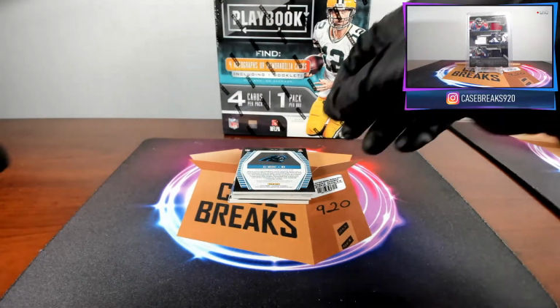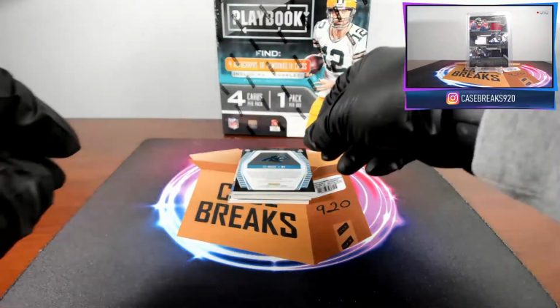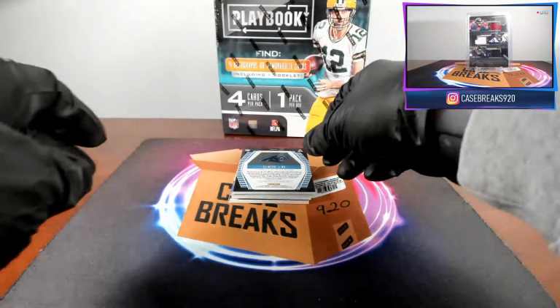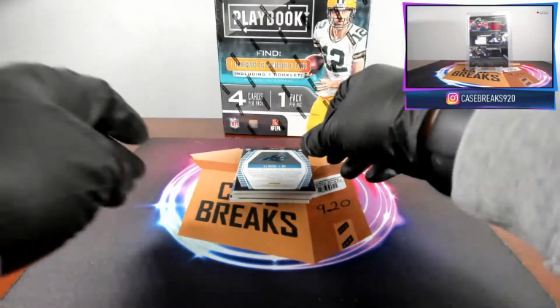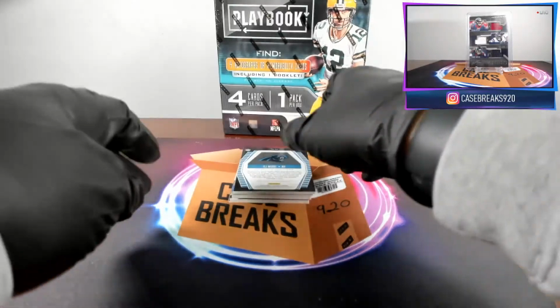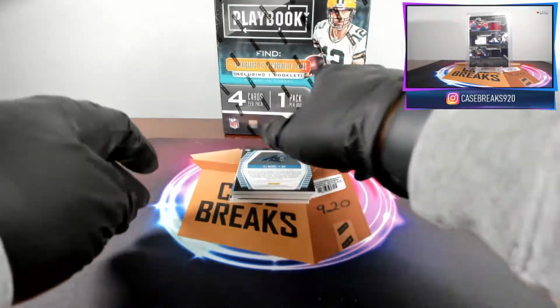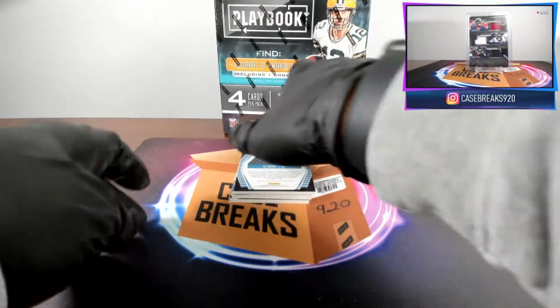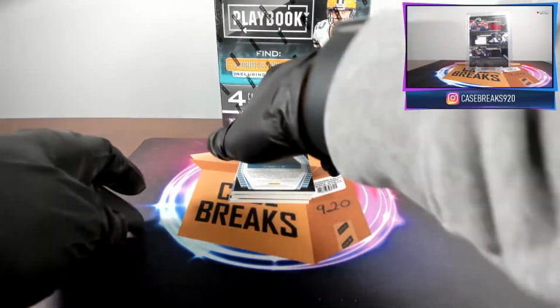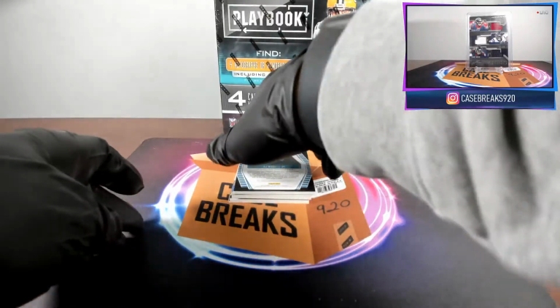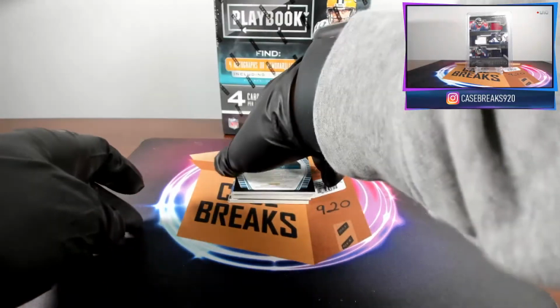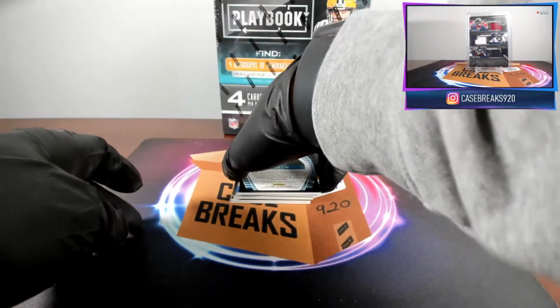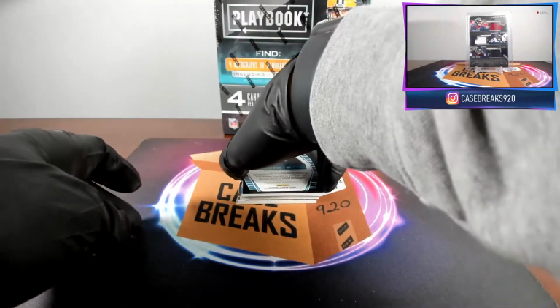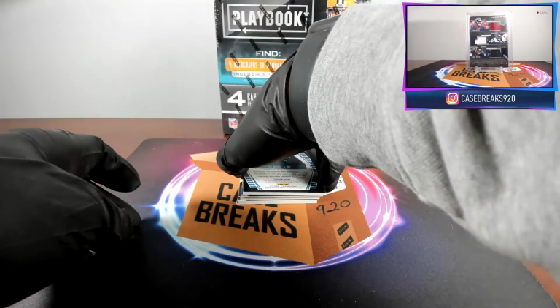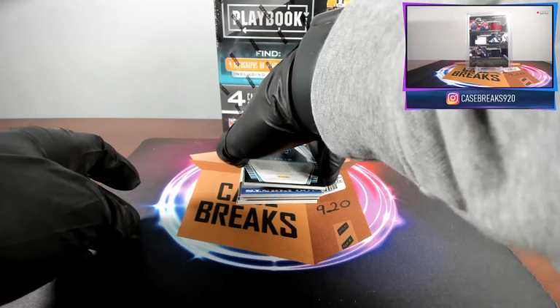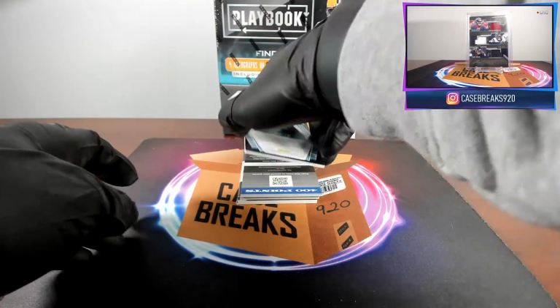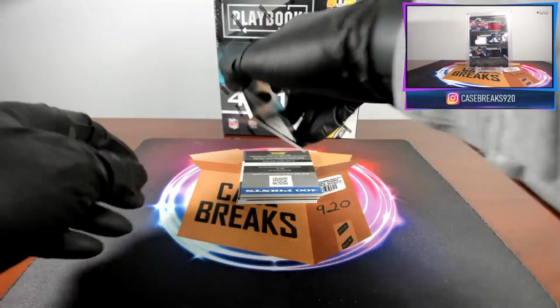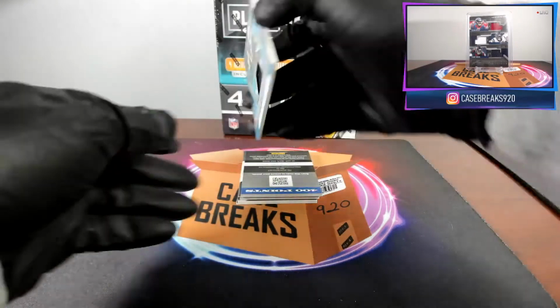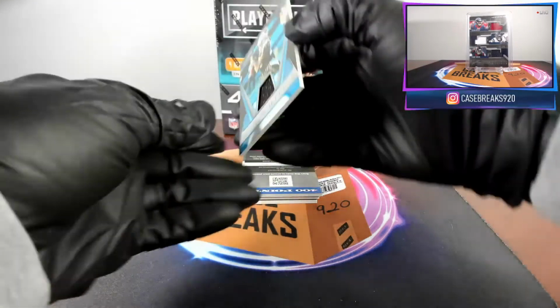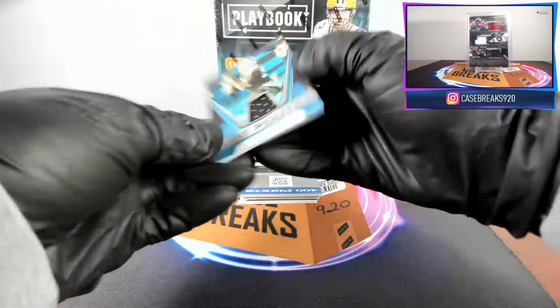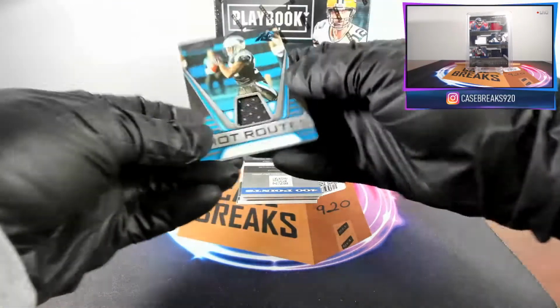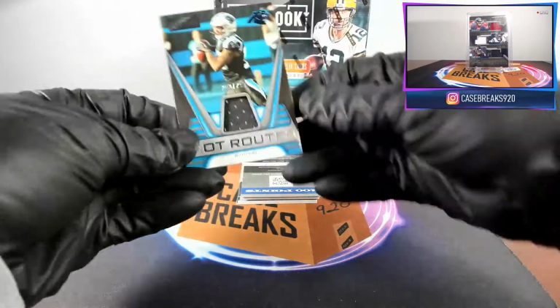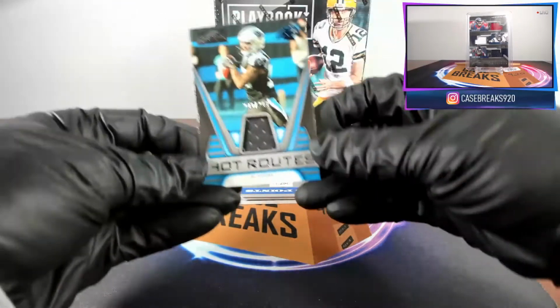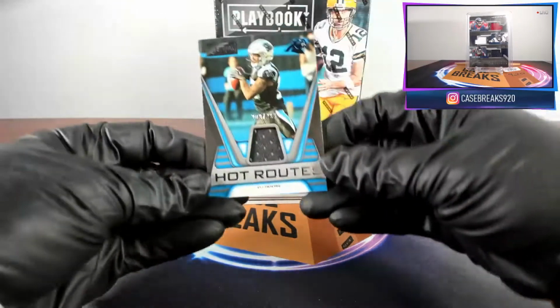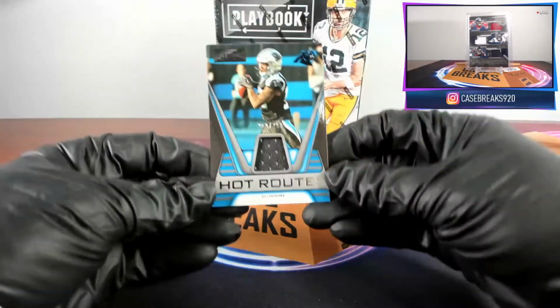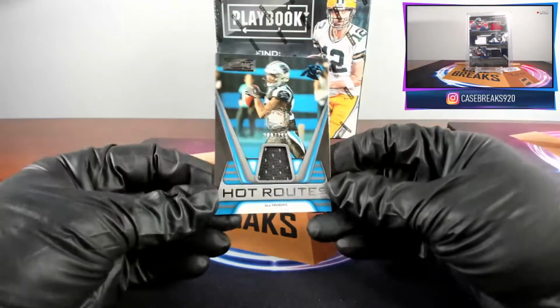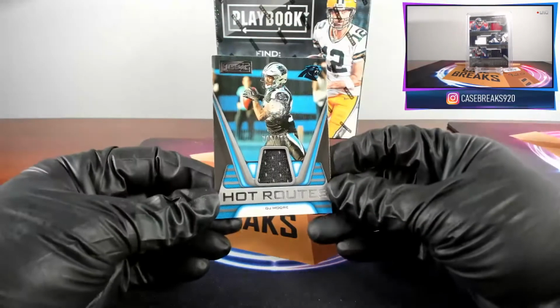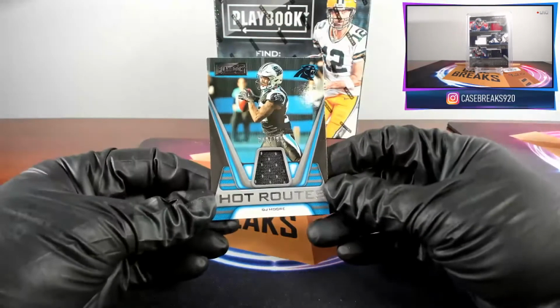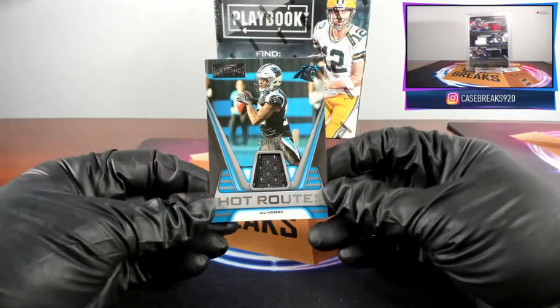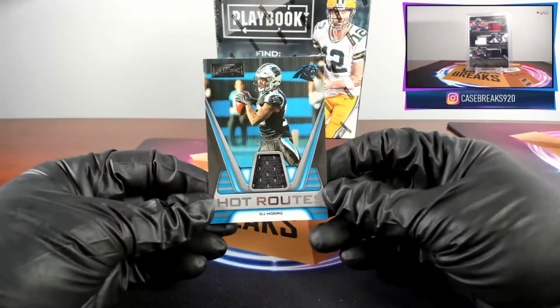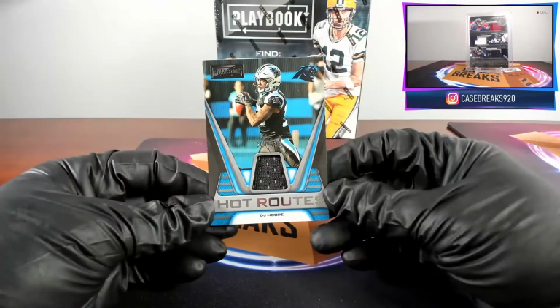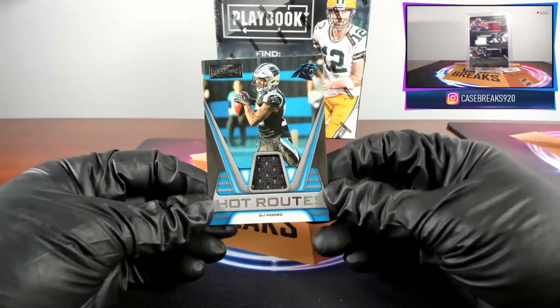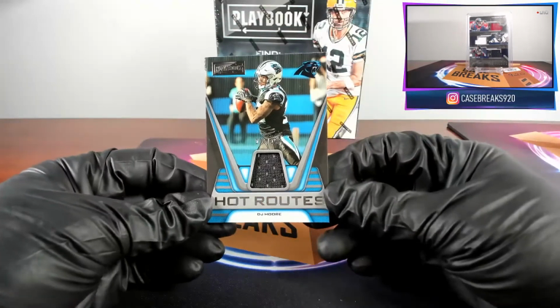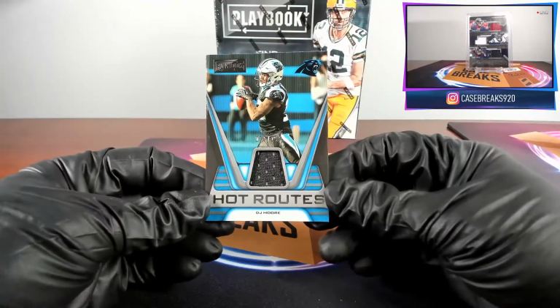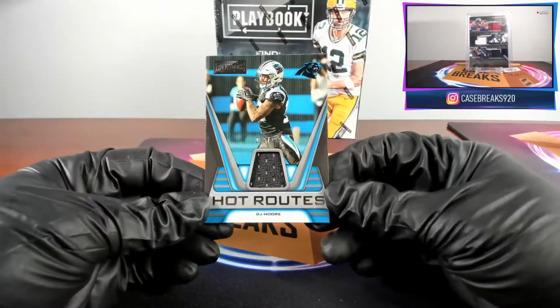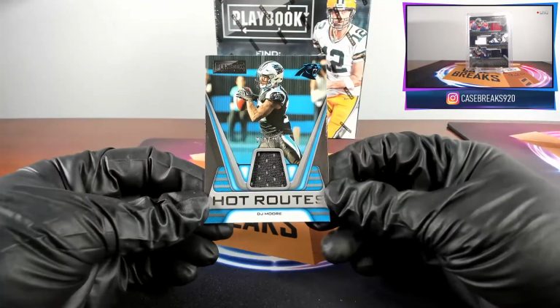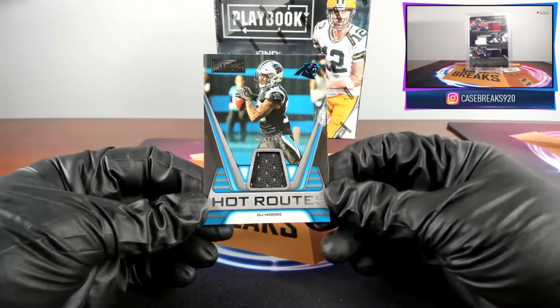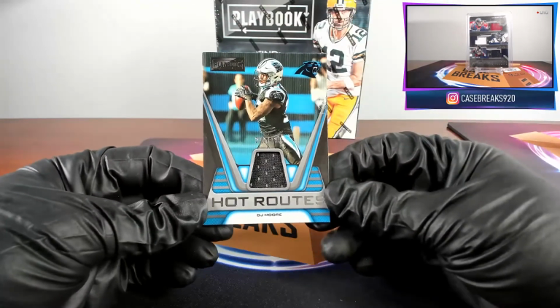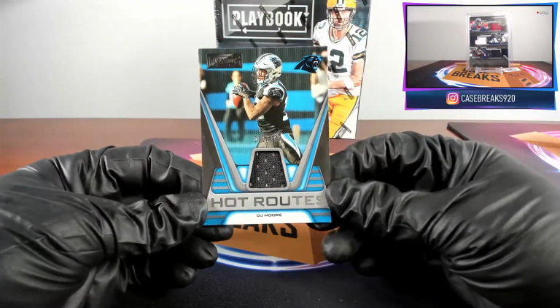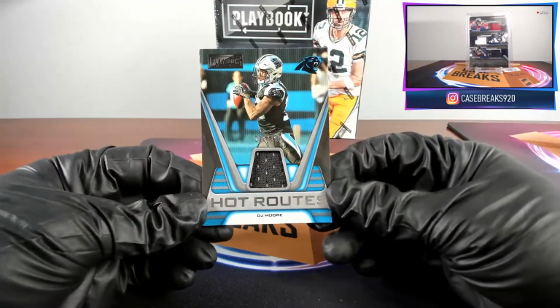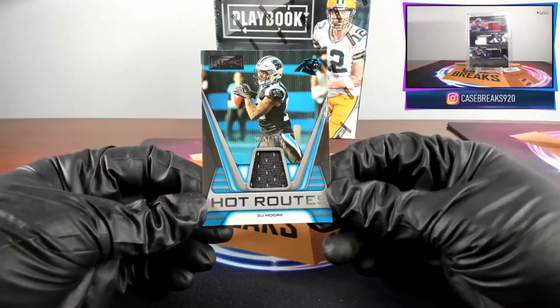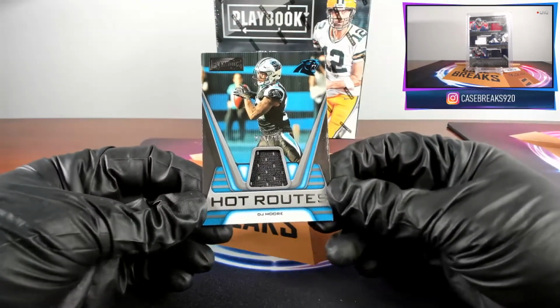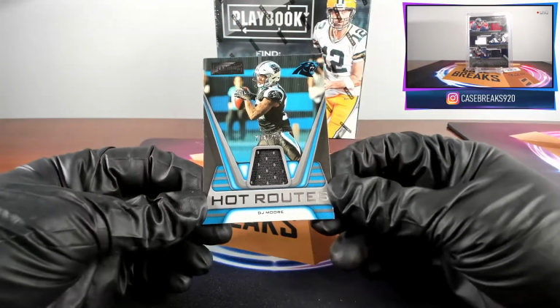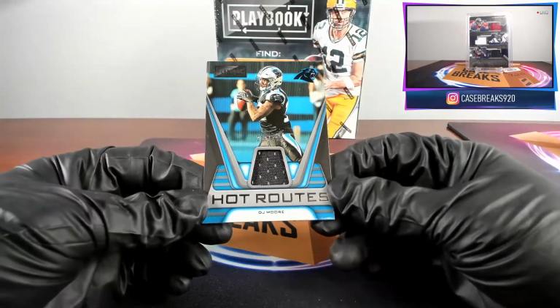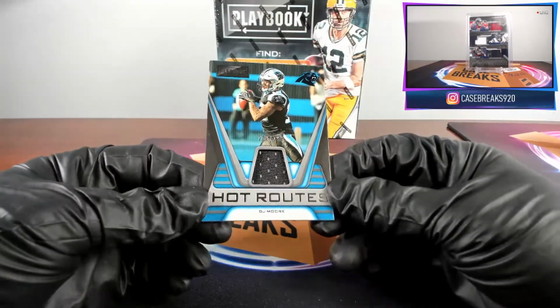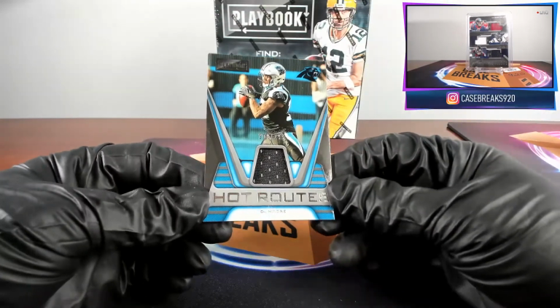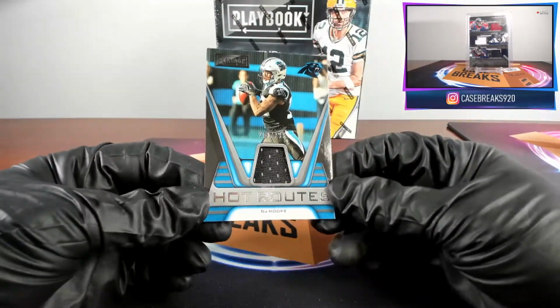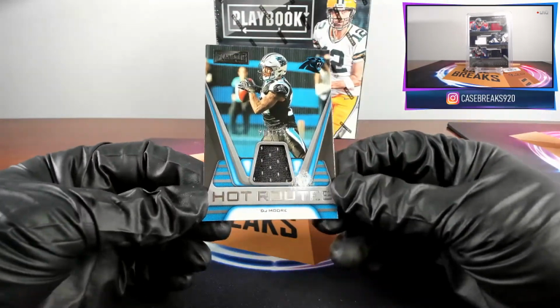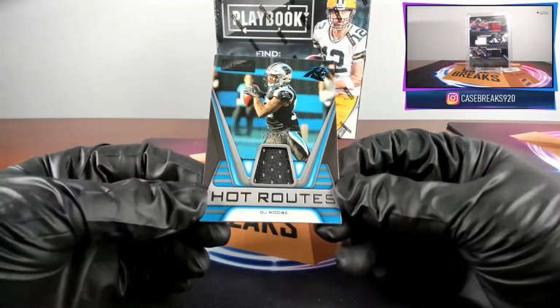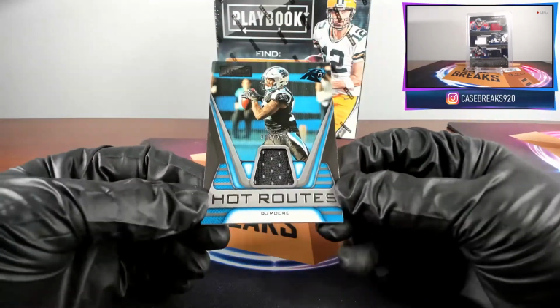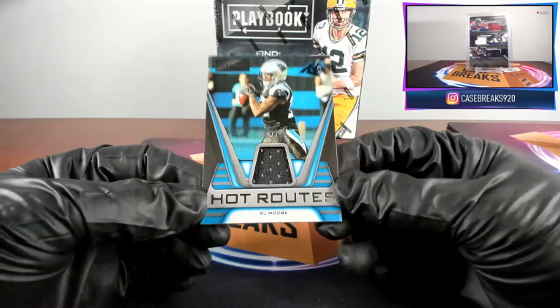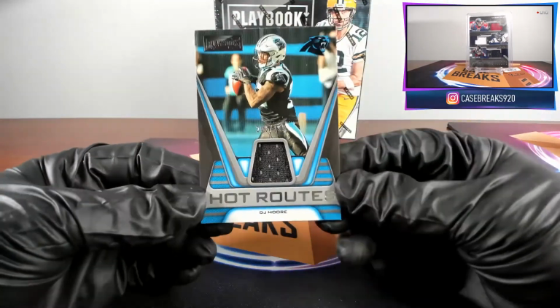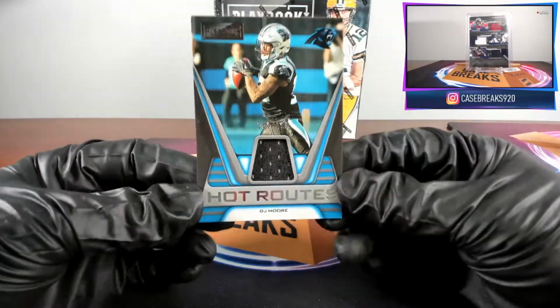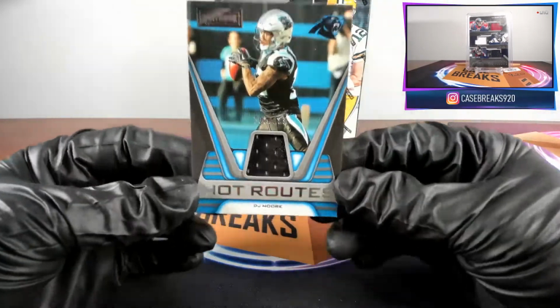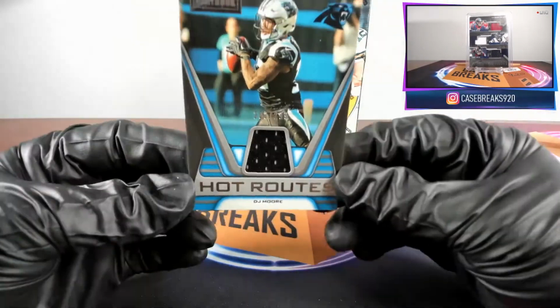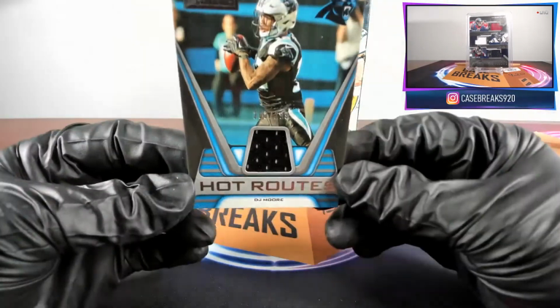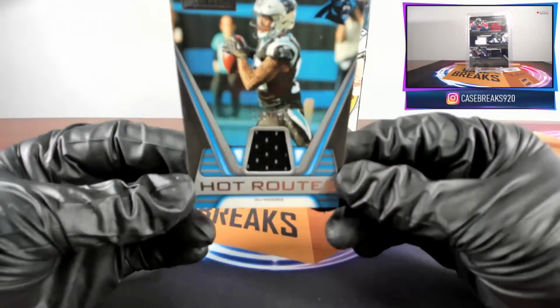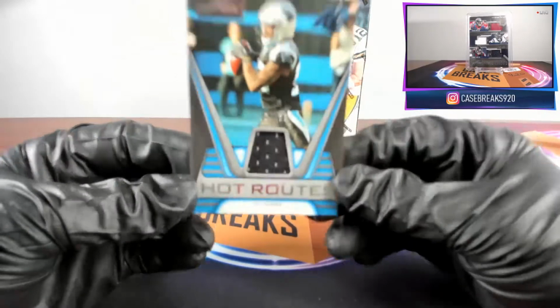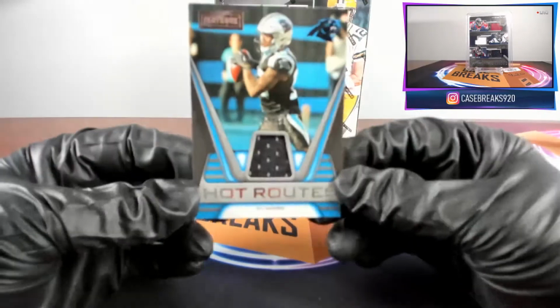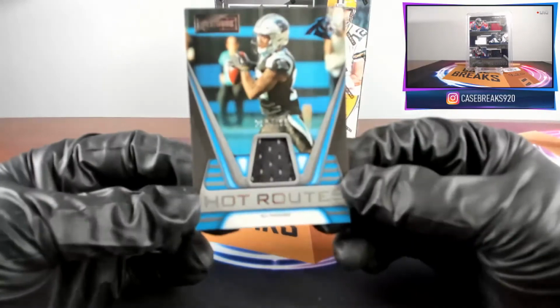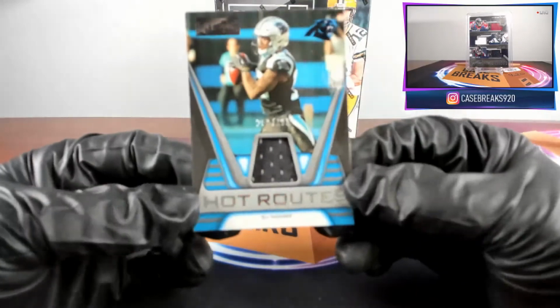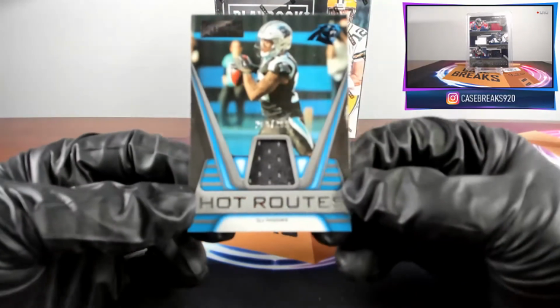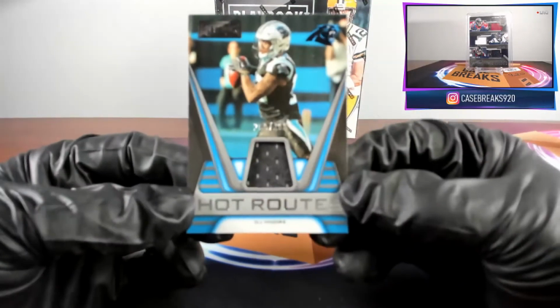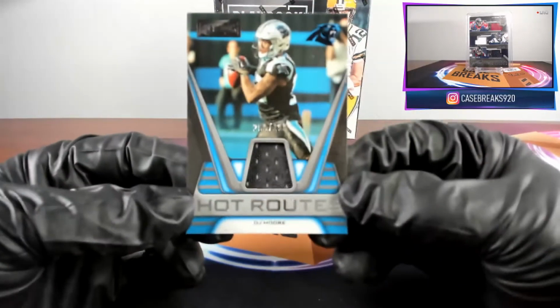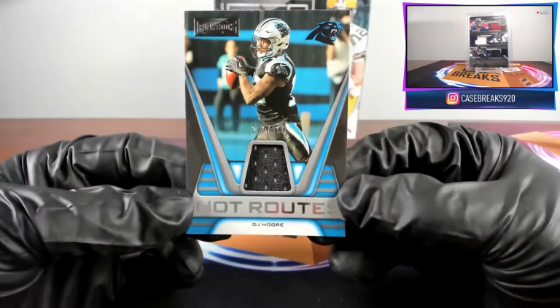Next card for the Carolina Panthers, DJ Moore, Hot Routes. That is 200 out of 299.